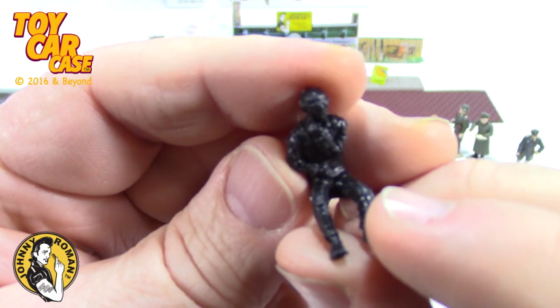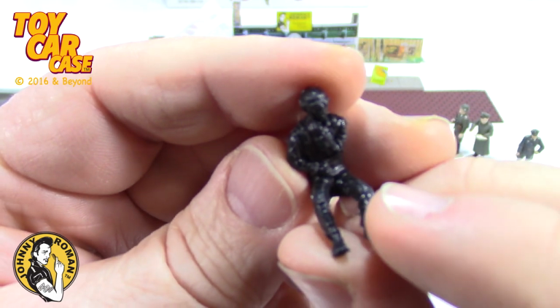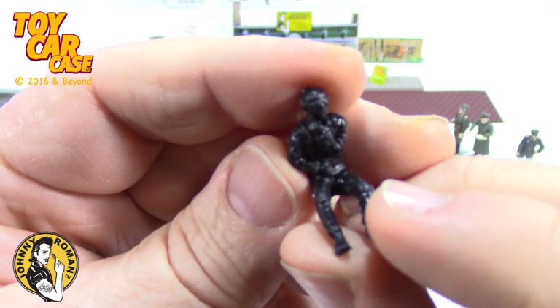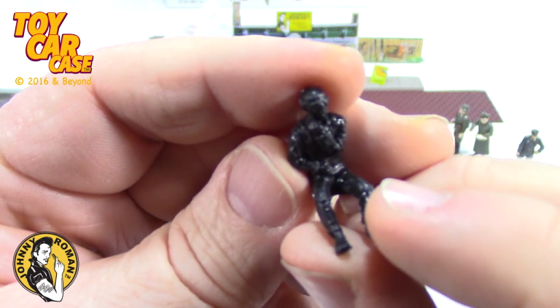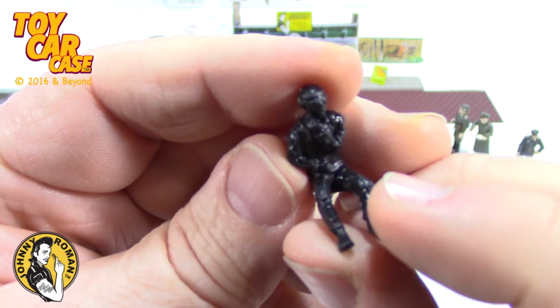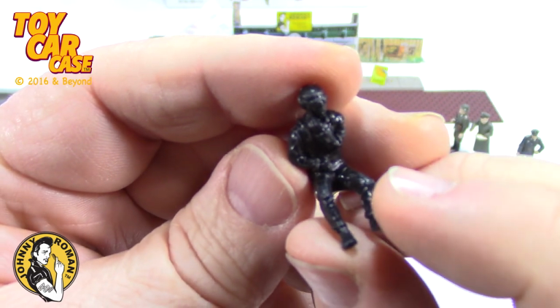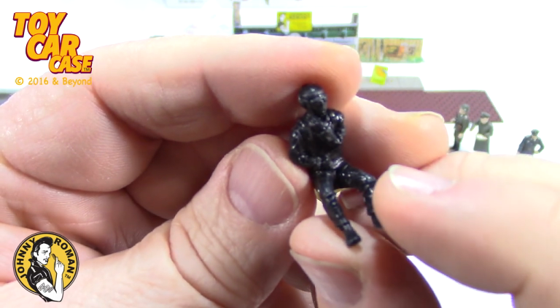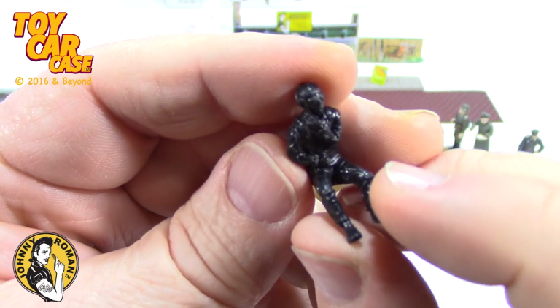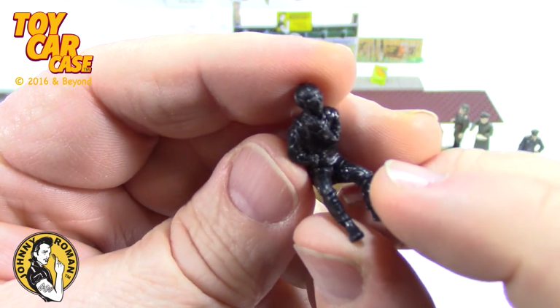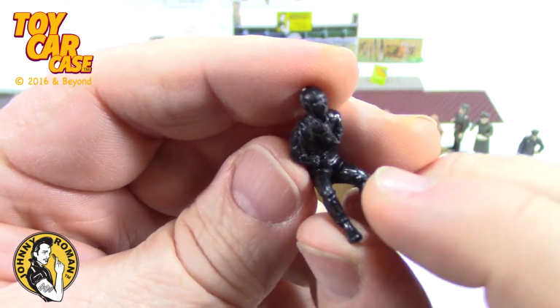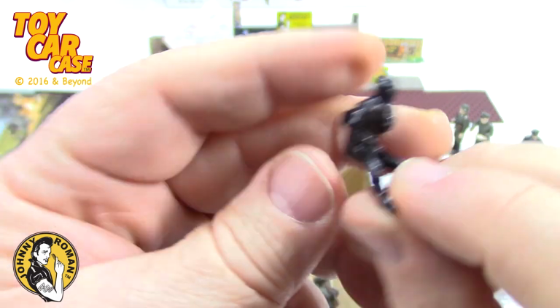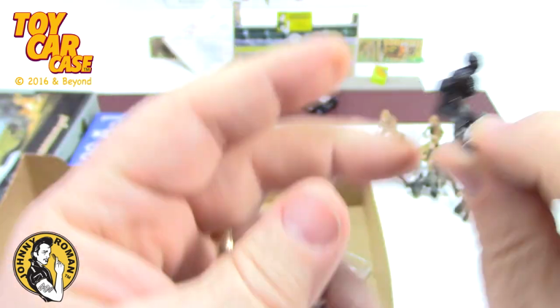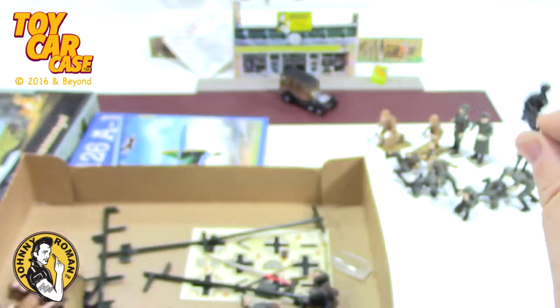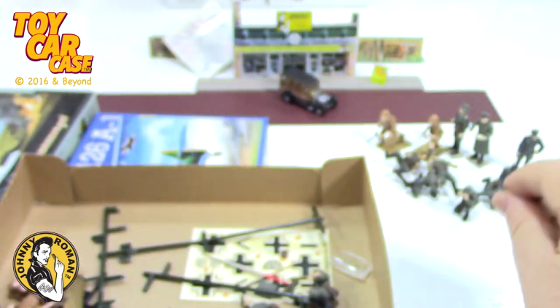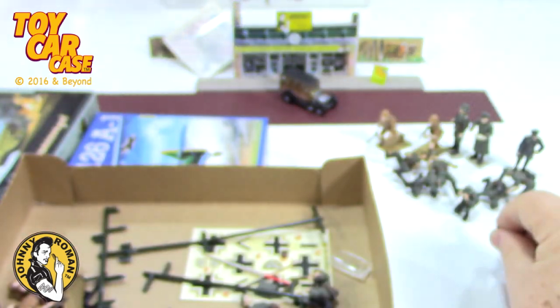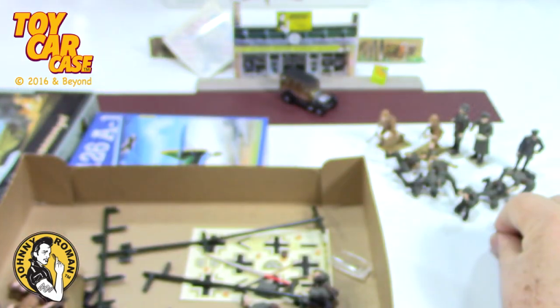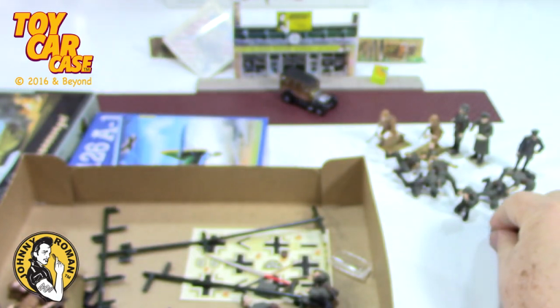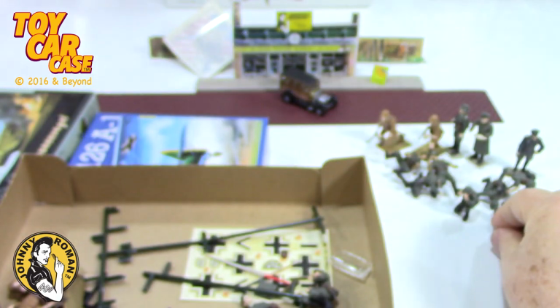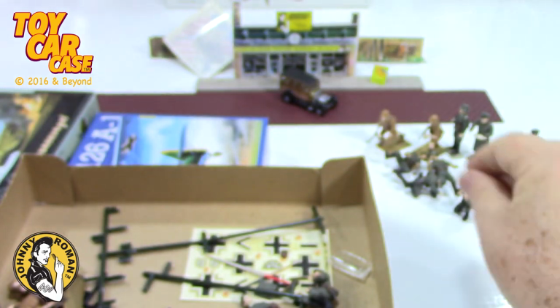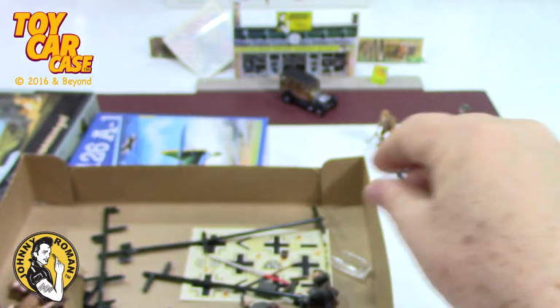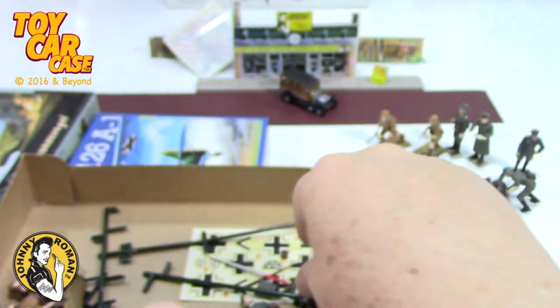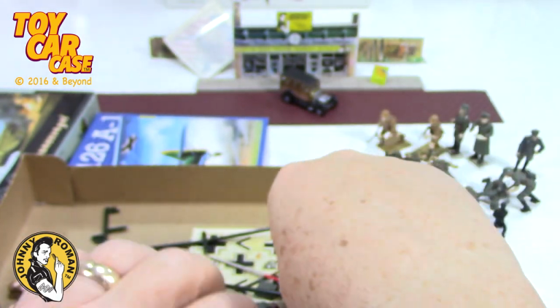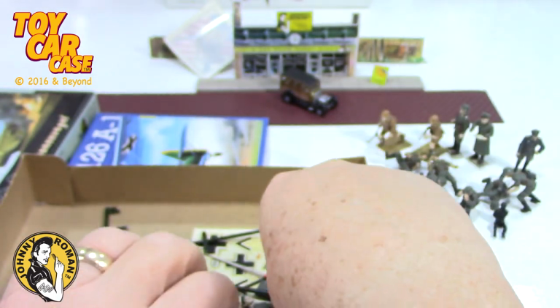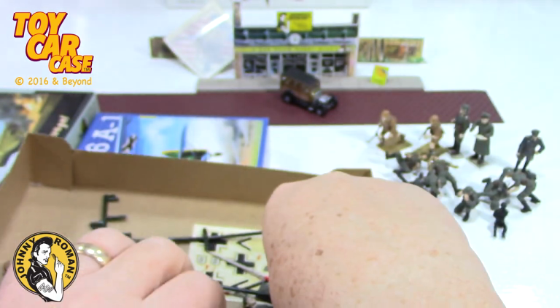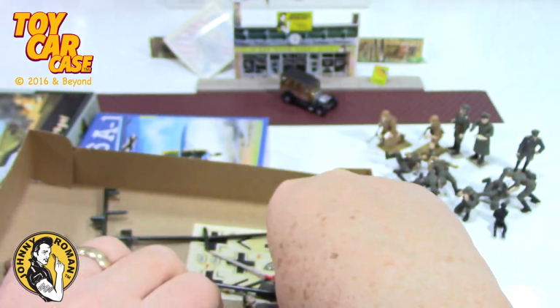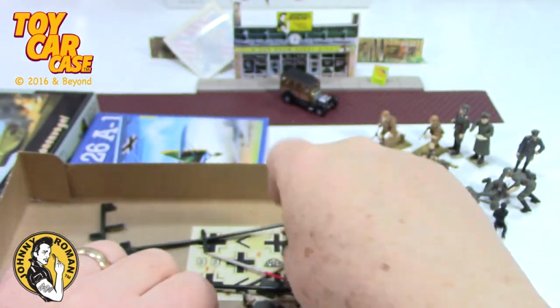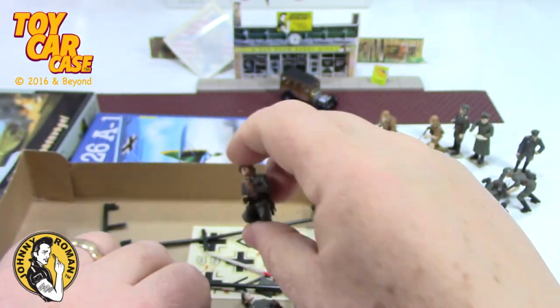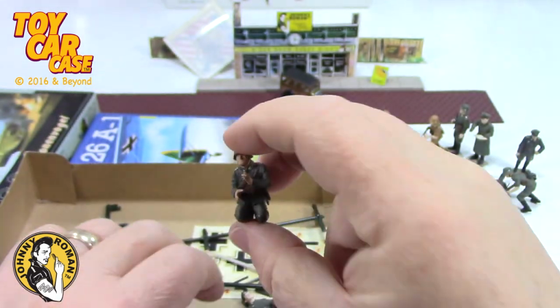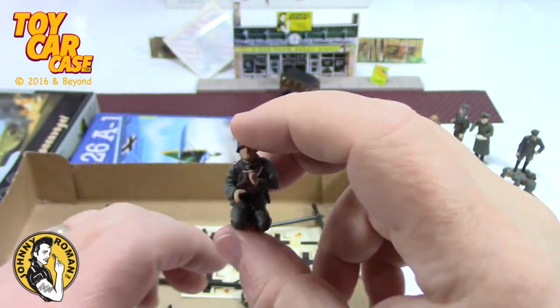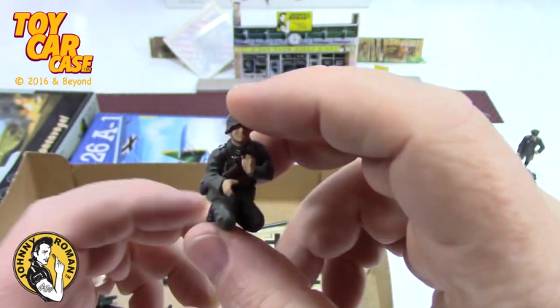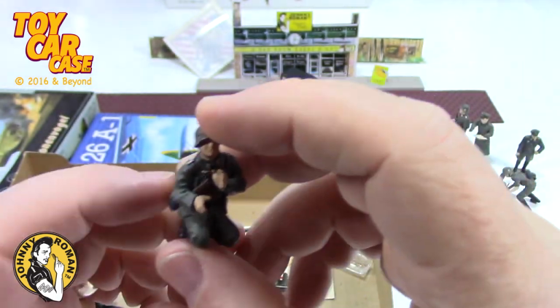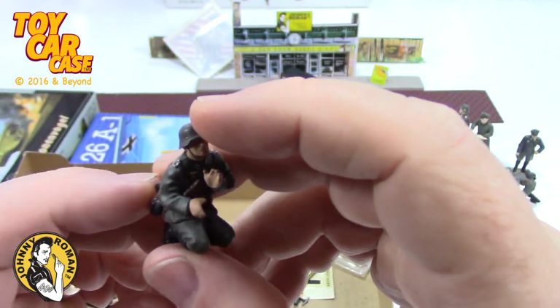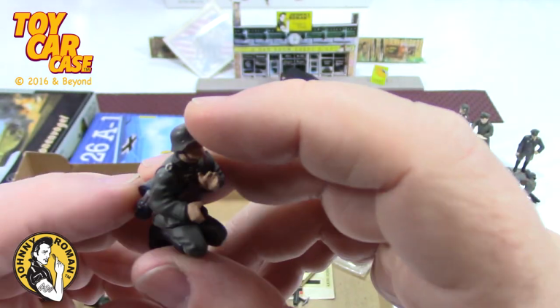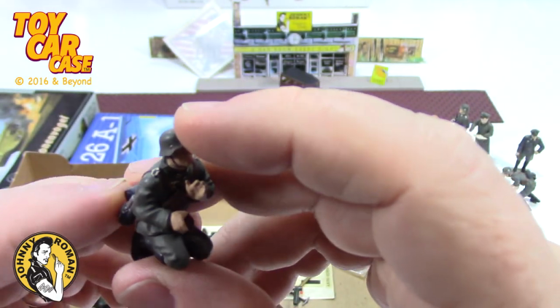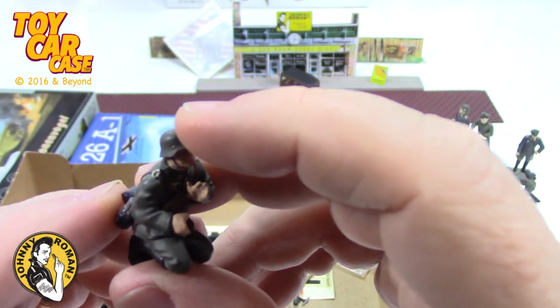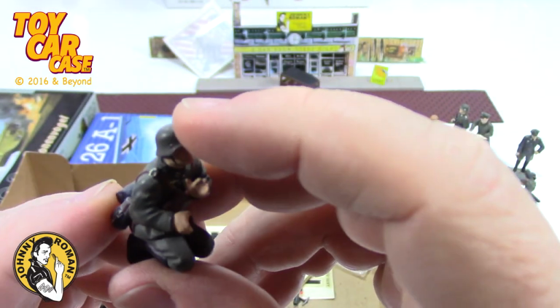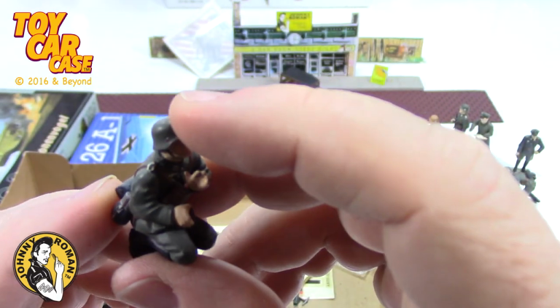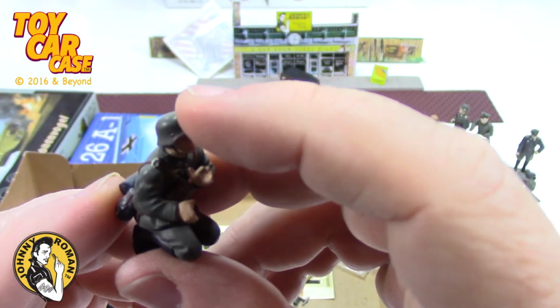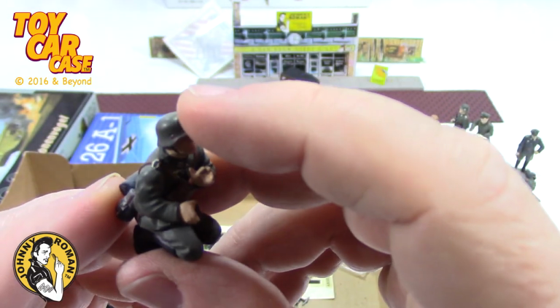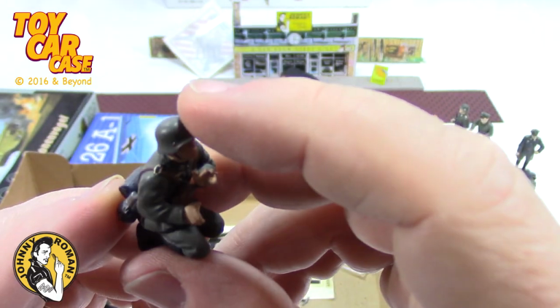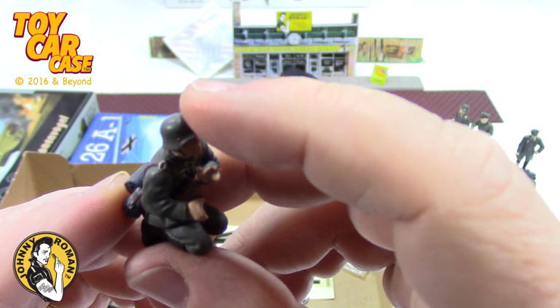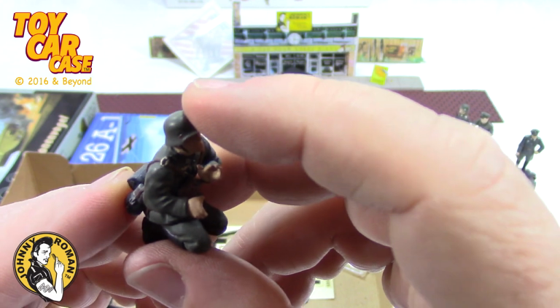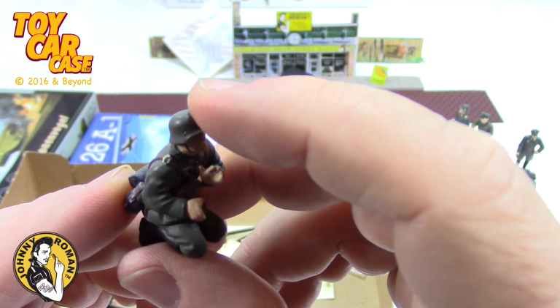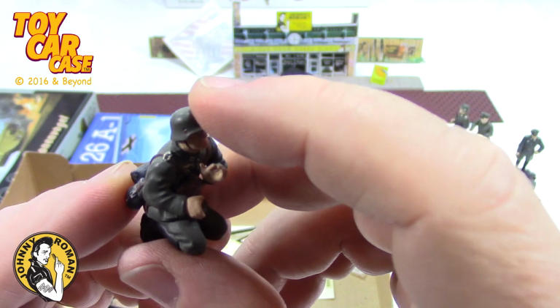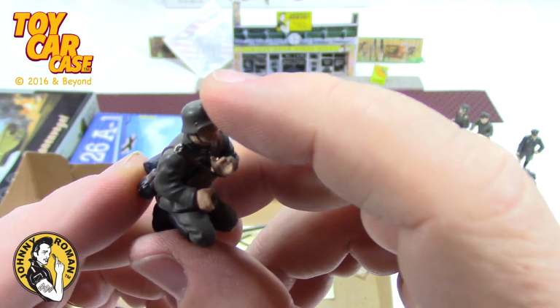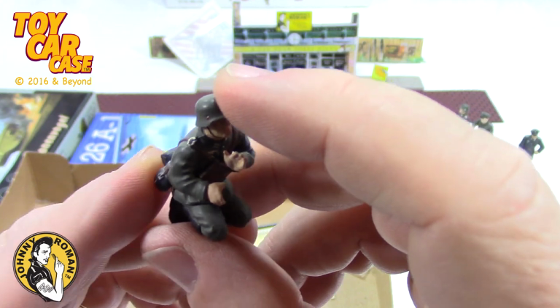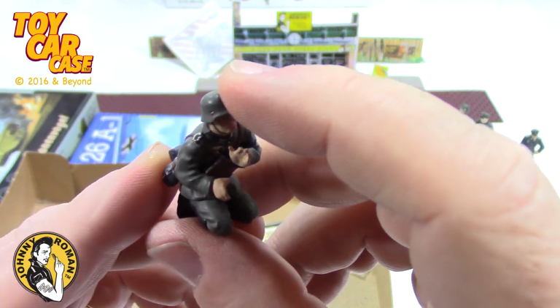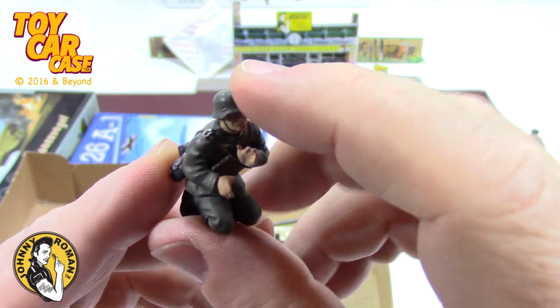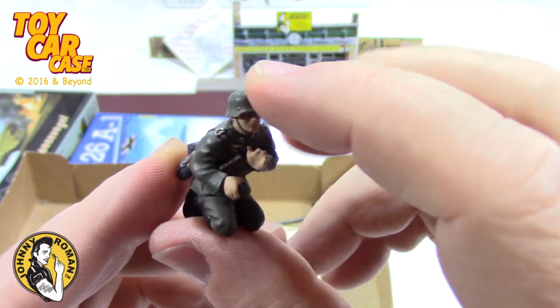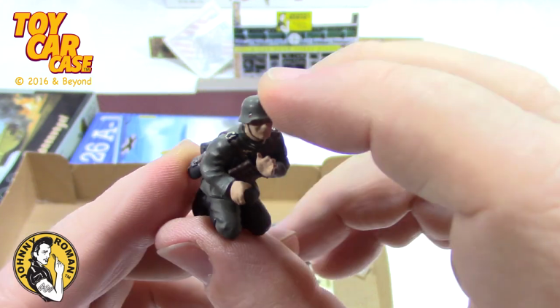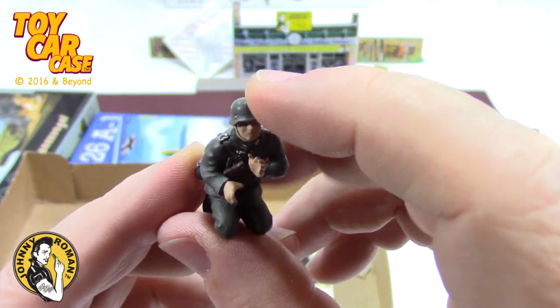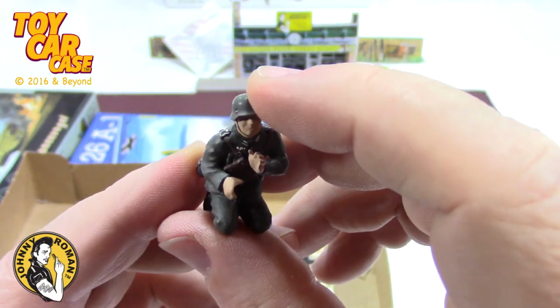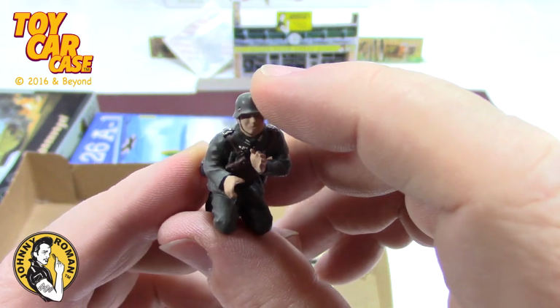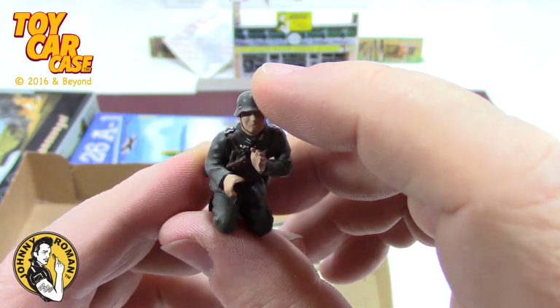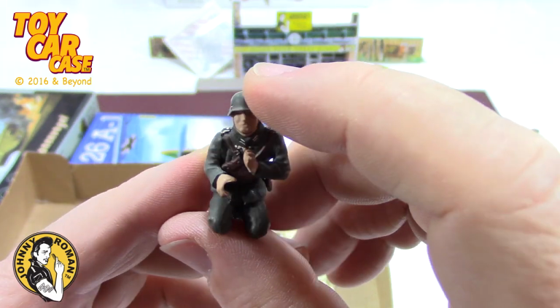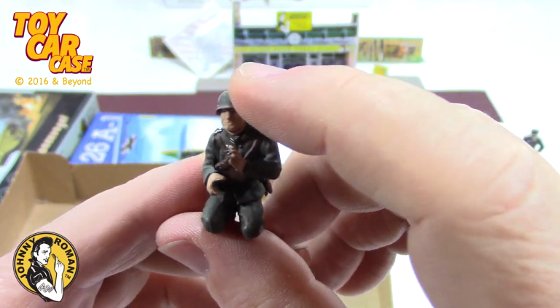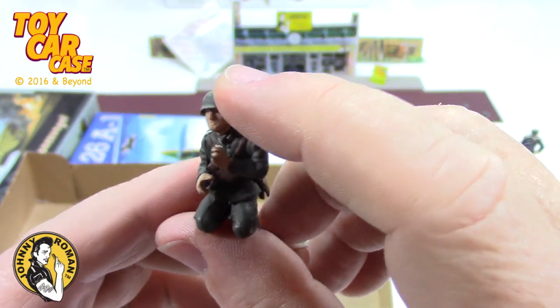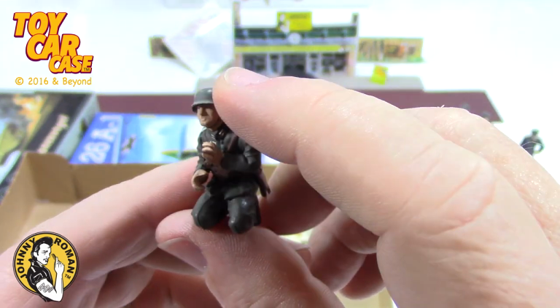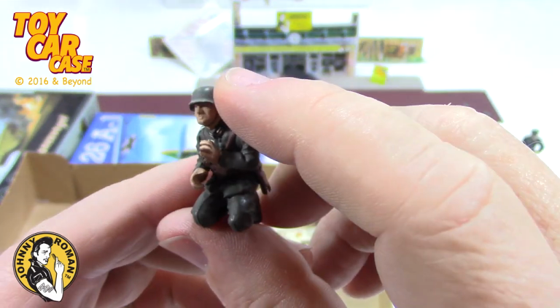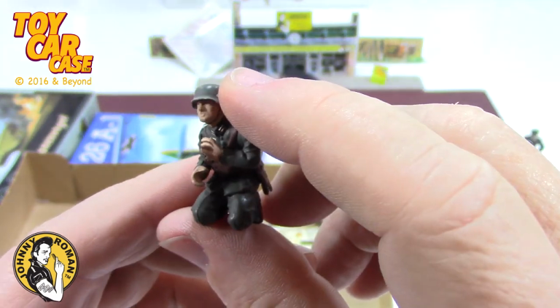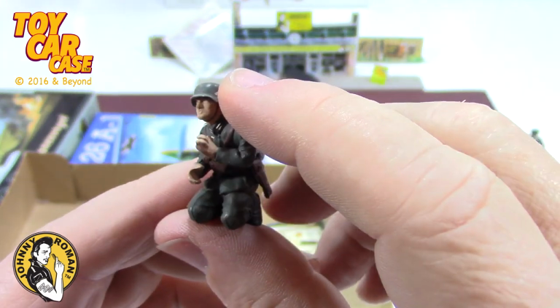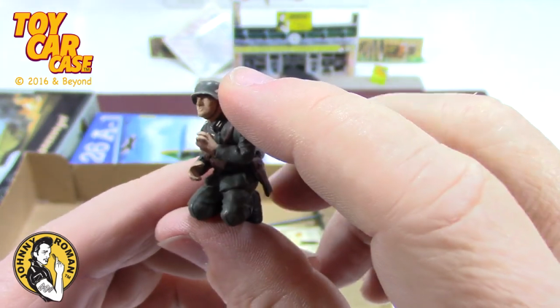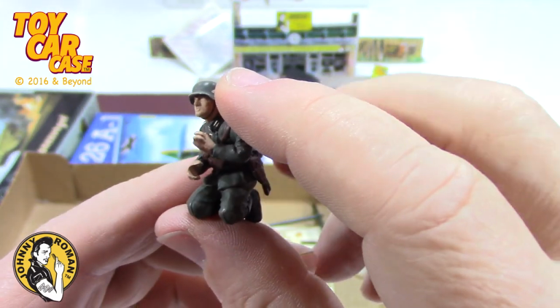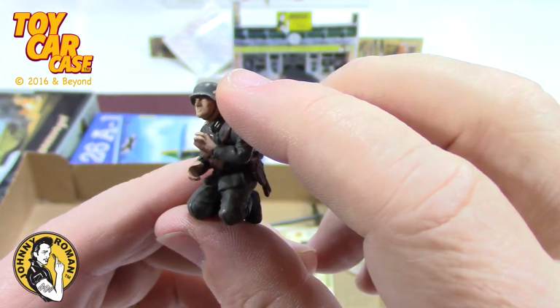These are all his figures. I wonder if he remembered that the Messerschmitt box had all the figures in it.